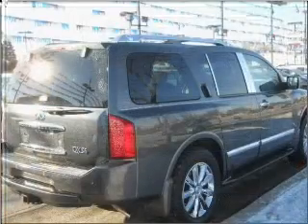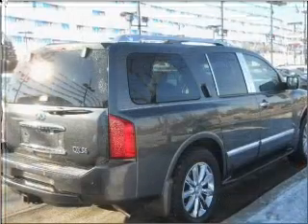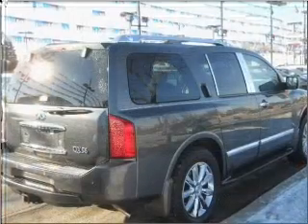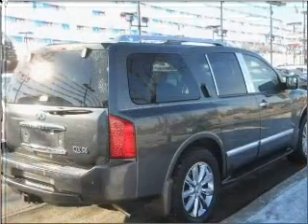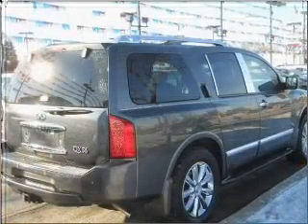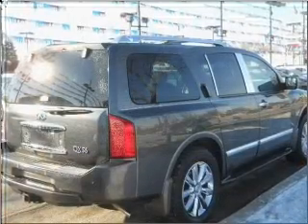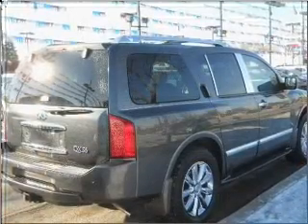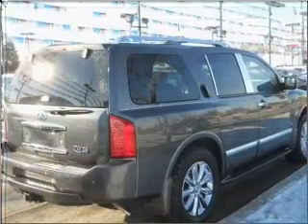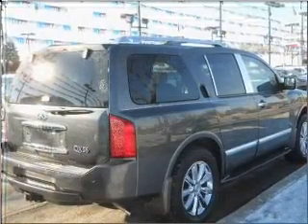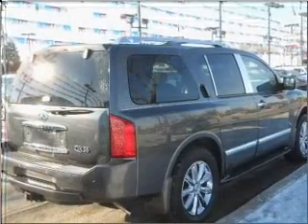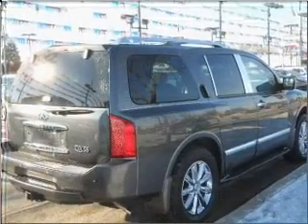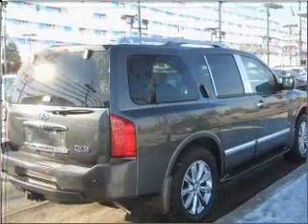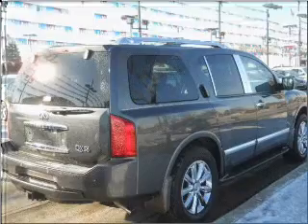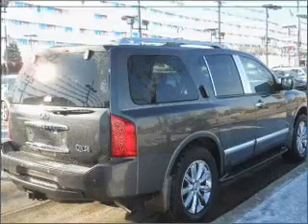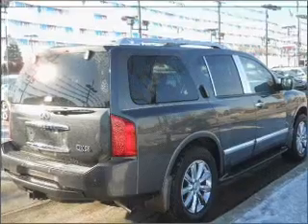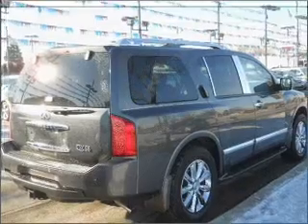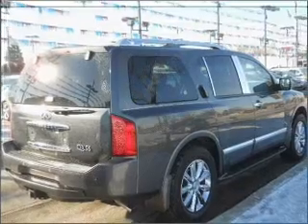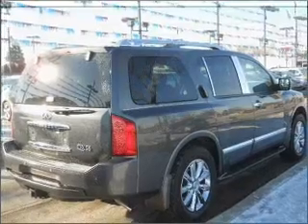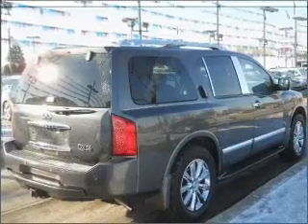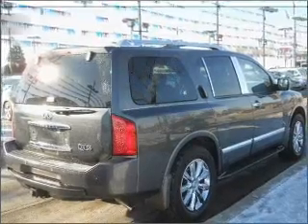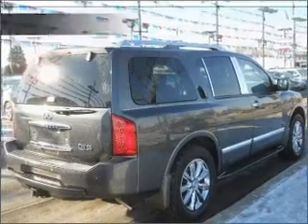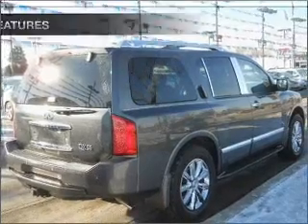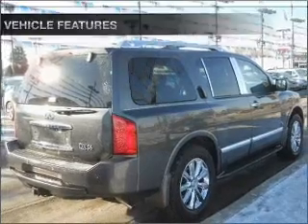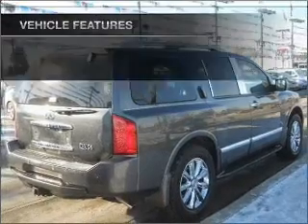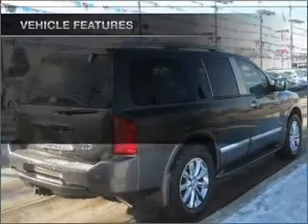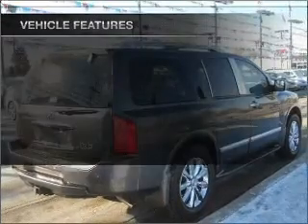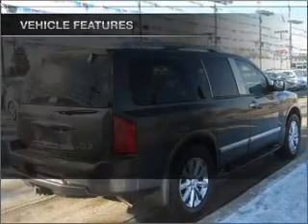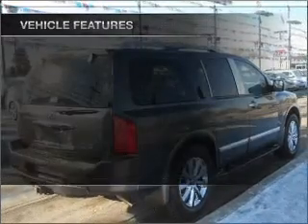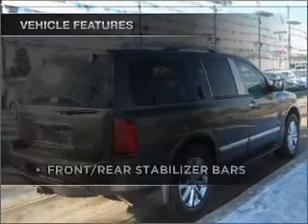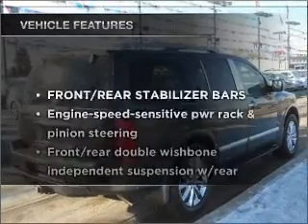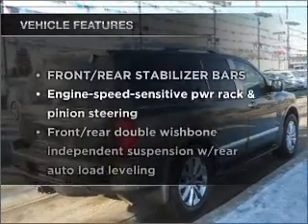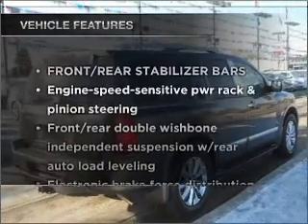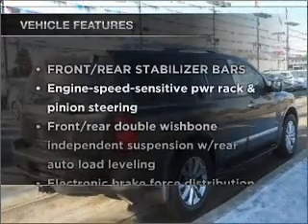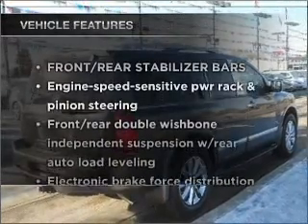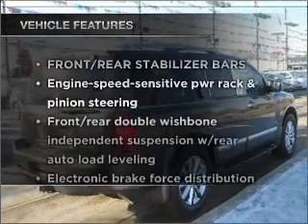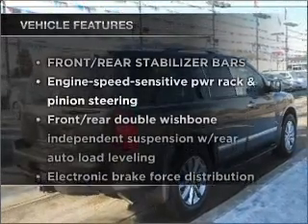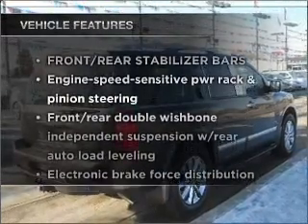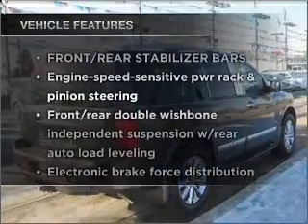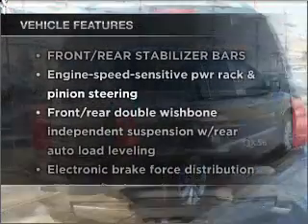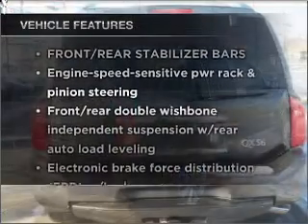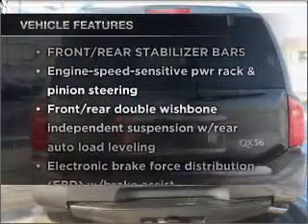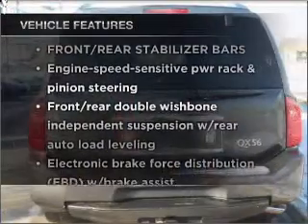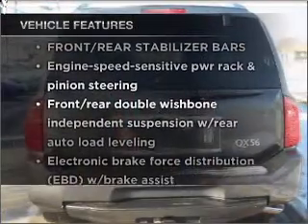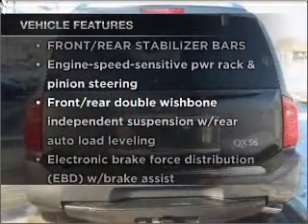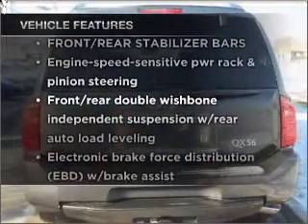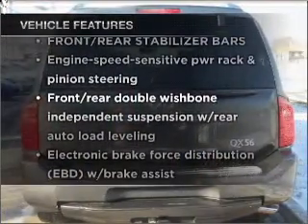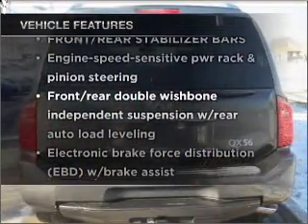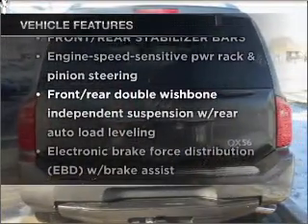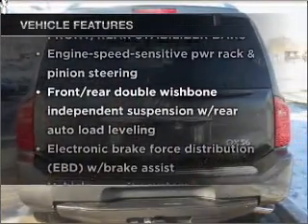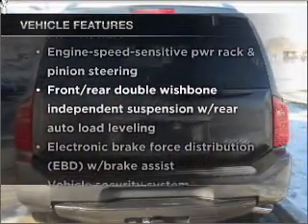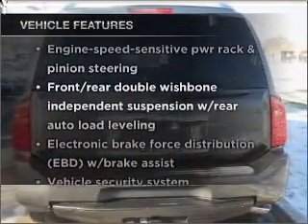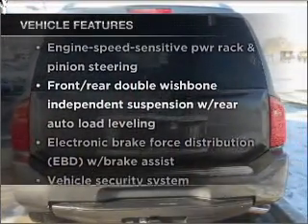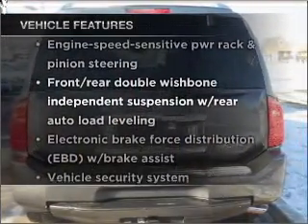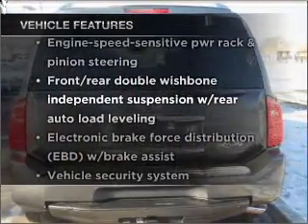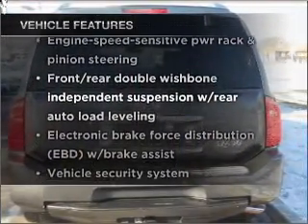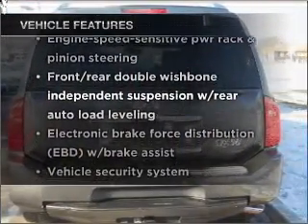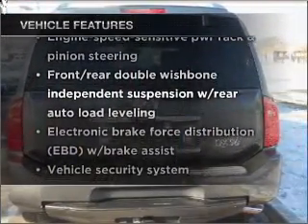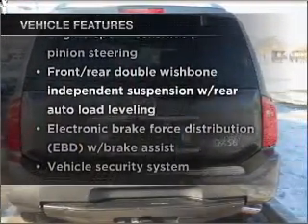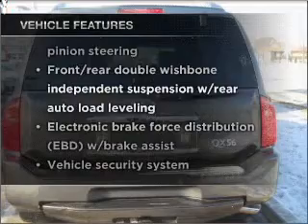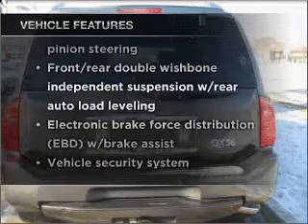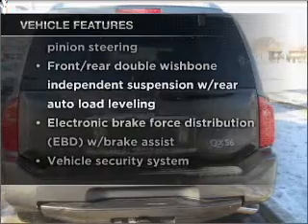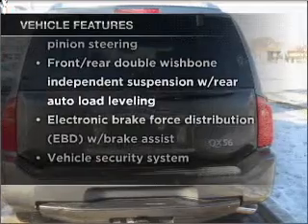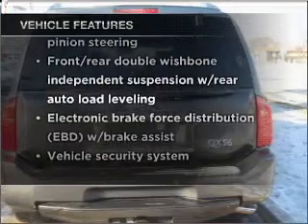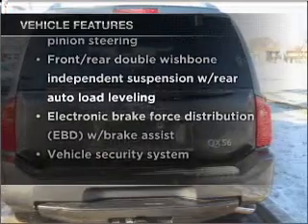Let the outside in with a built-in sunroof. And with these notable features, you won't want to miss out on the opportunity to own this amazing vehicle.